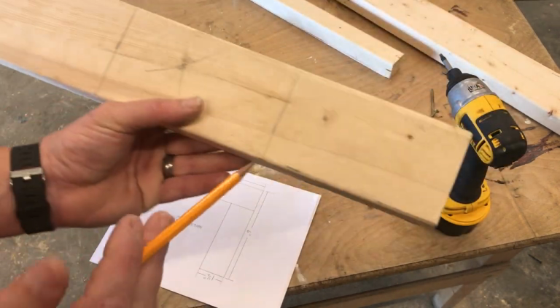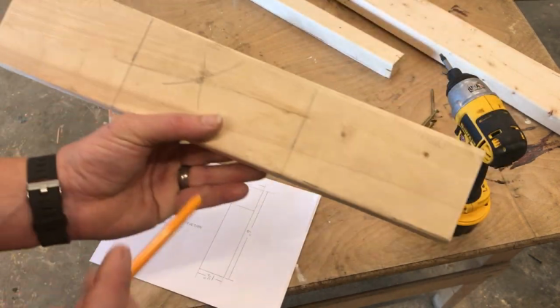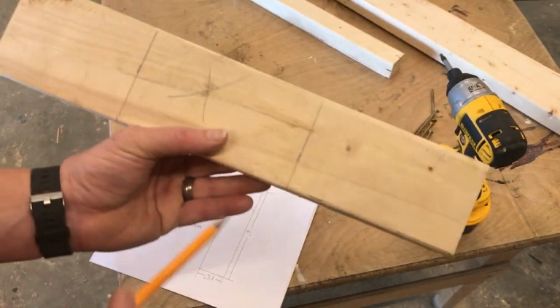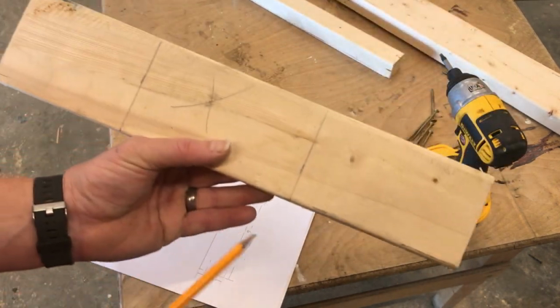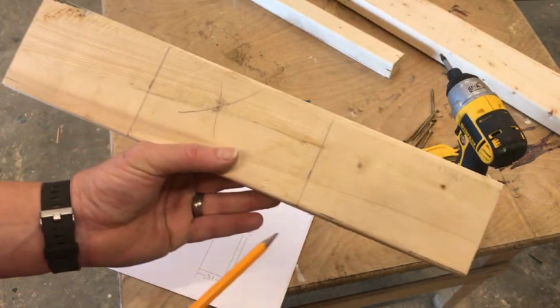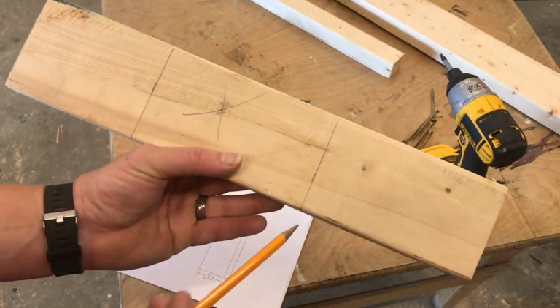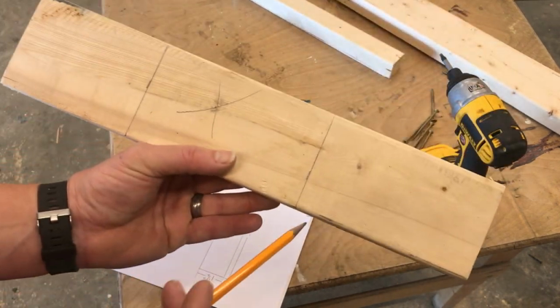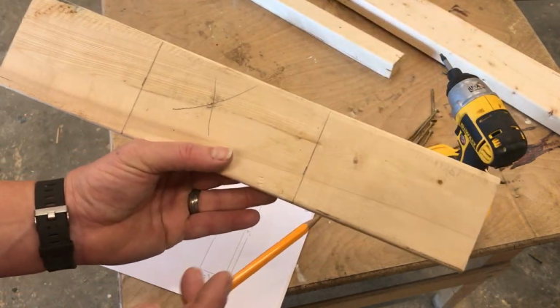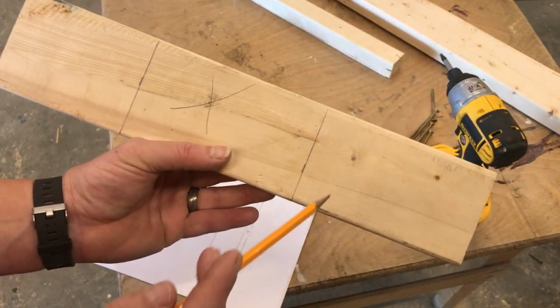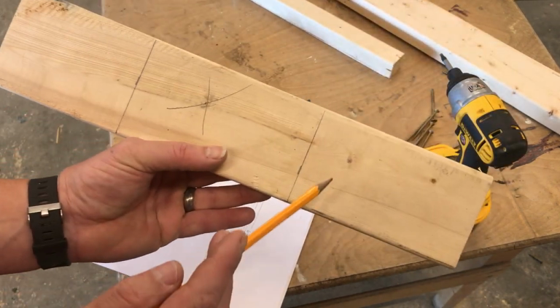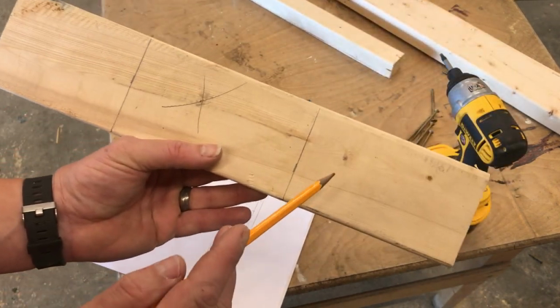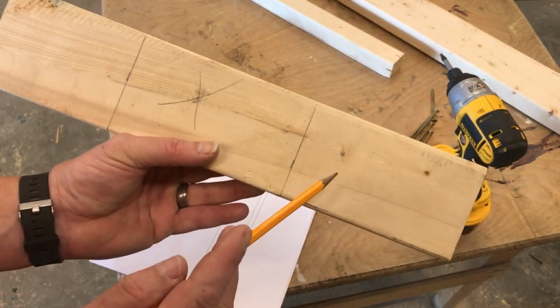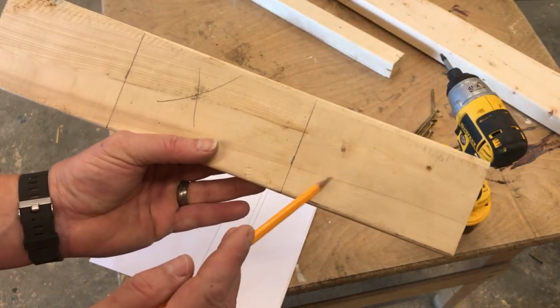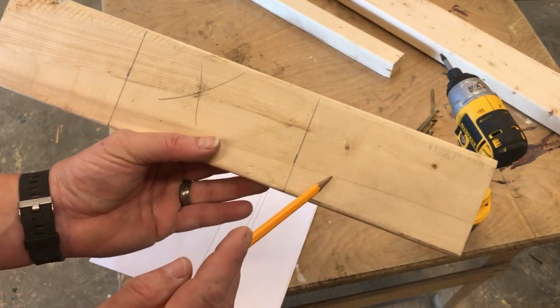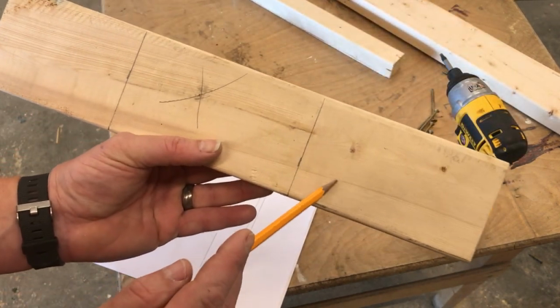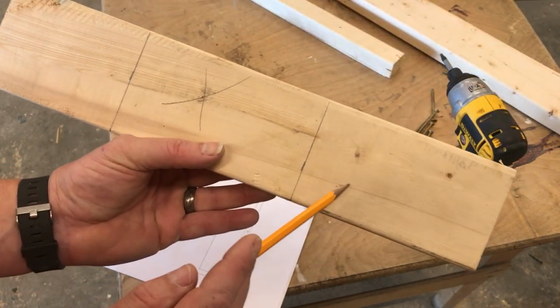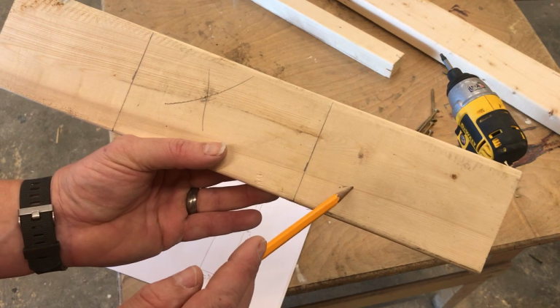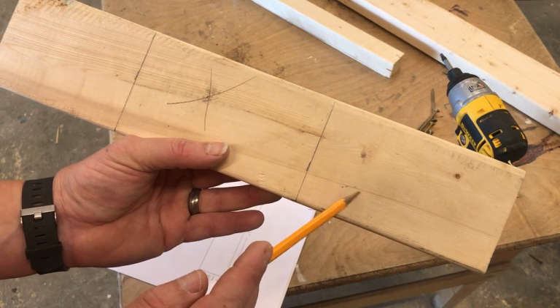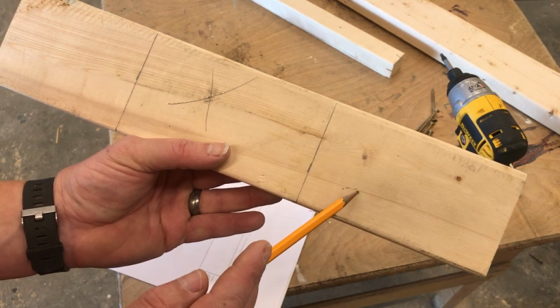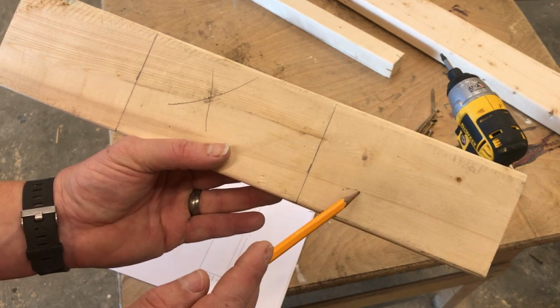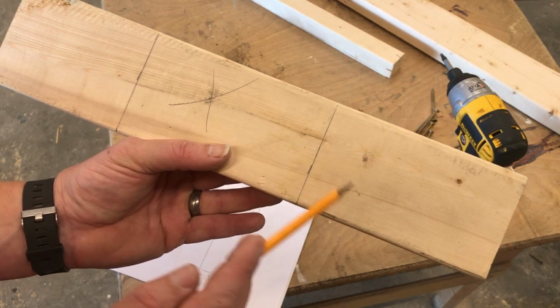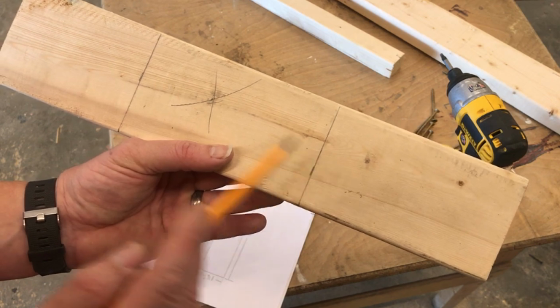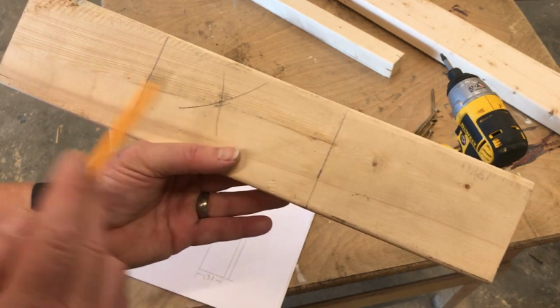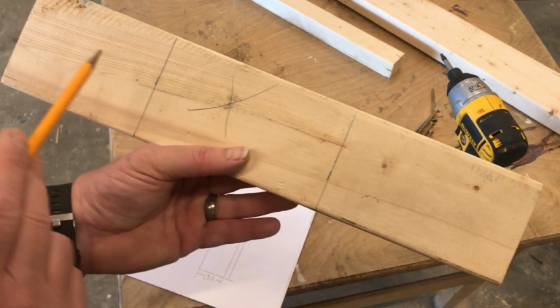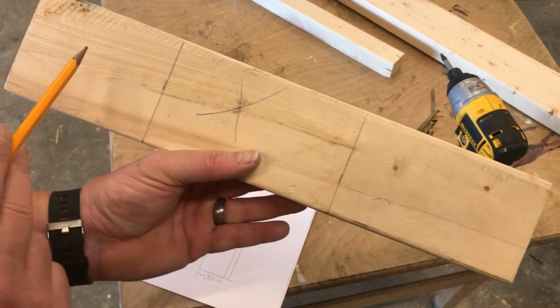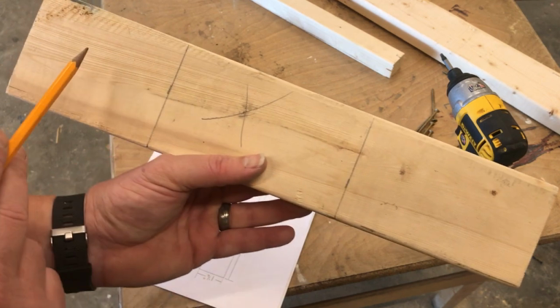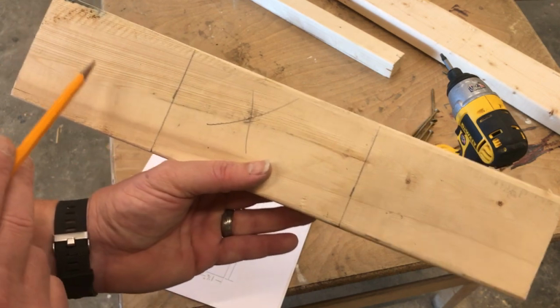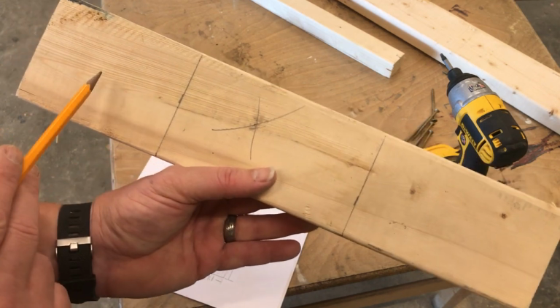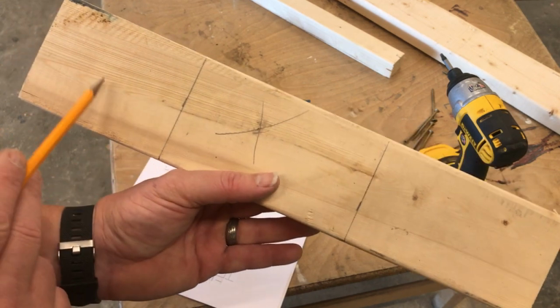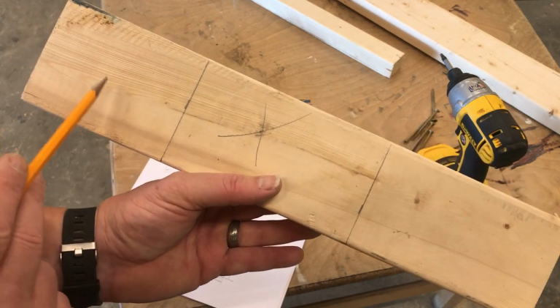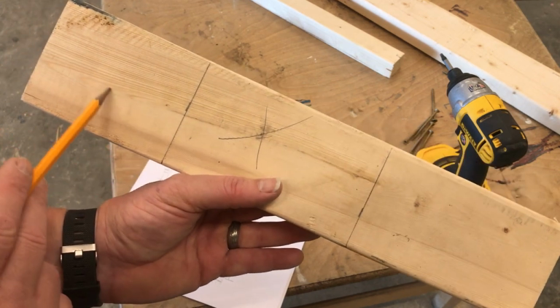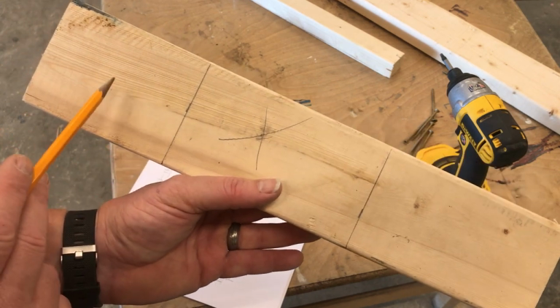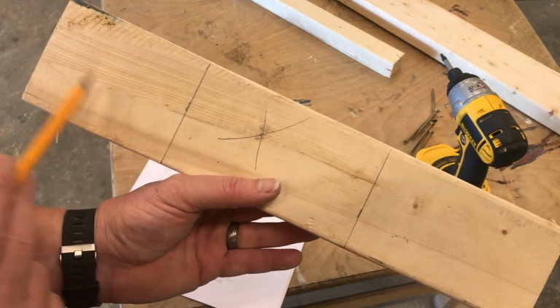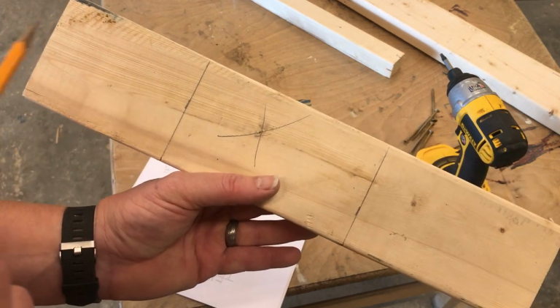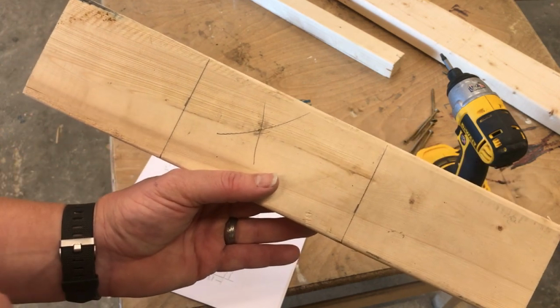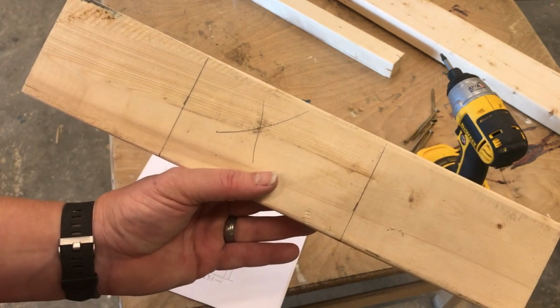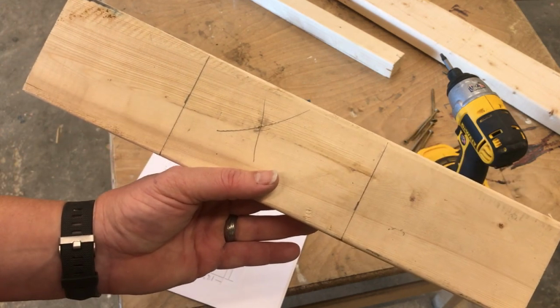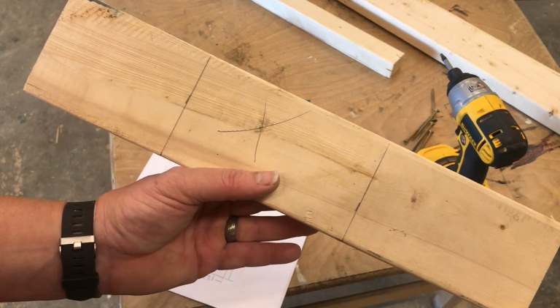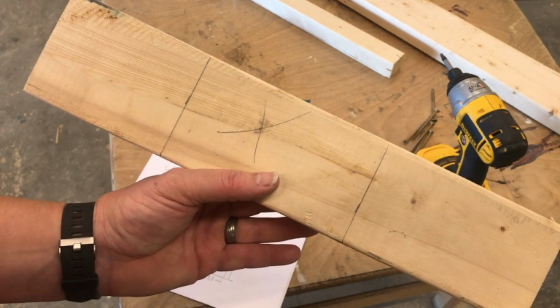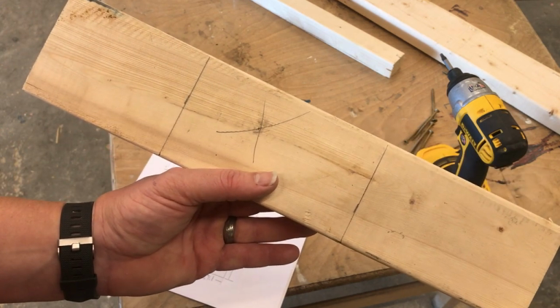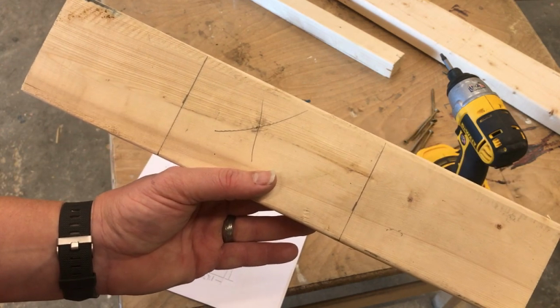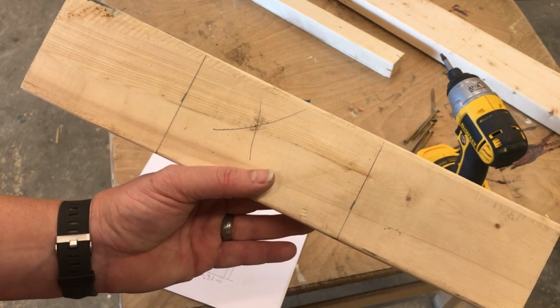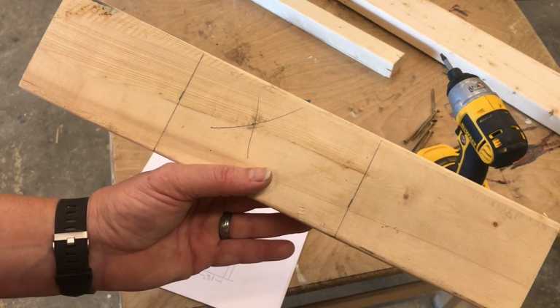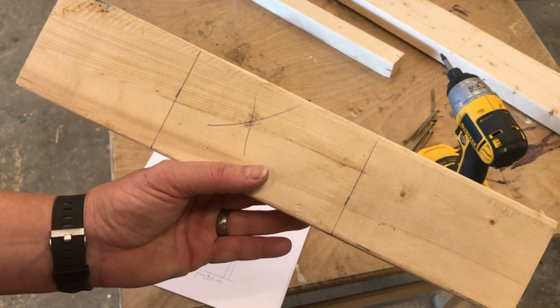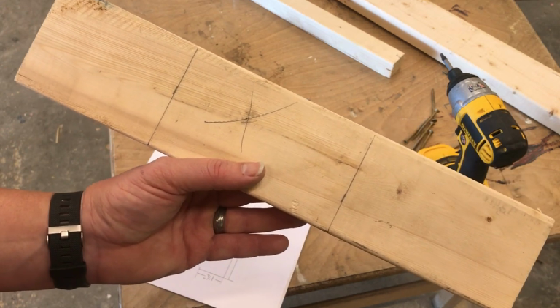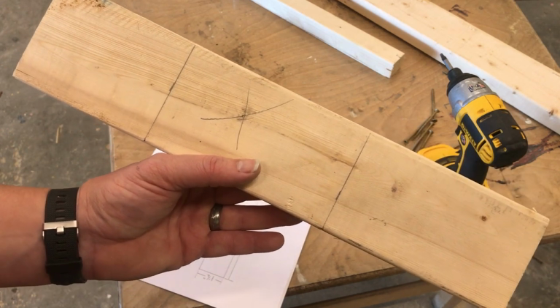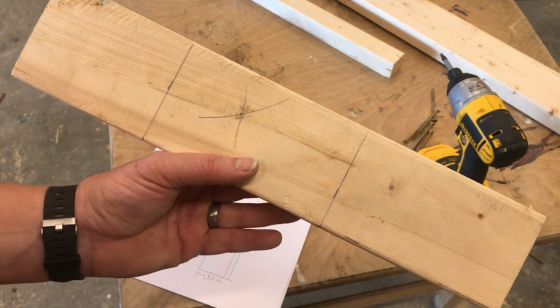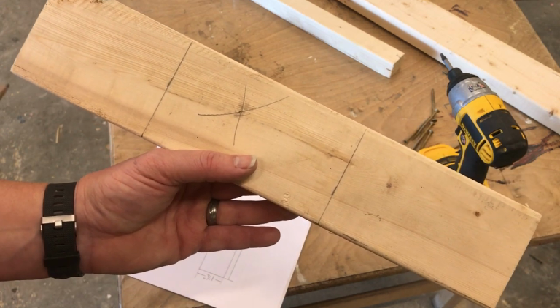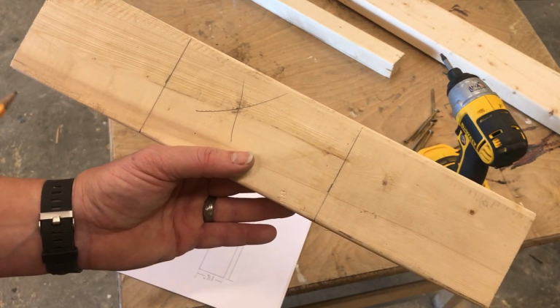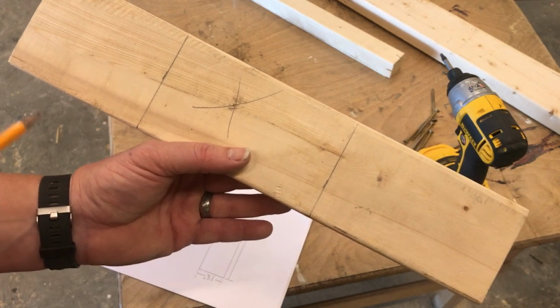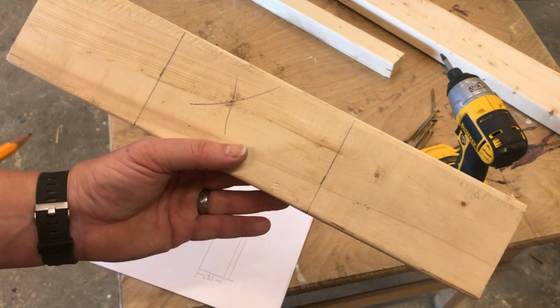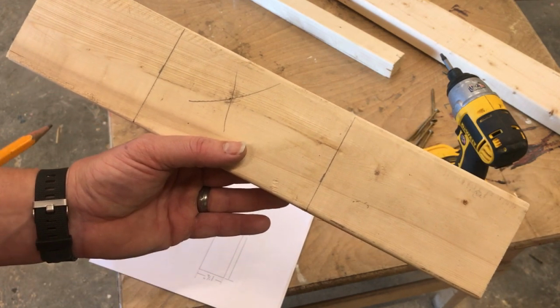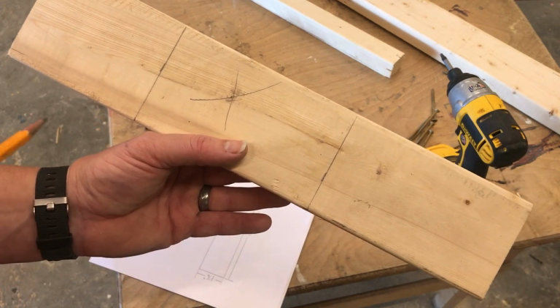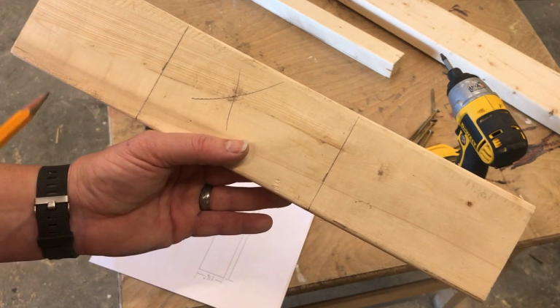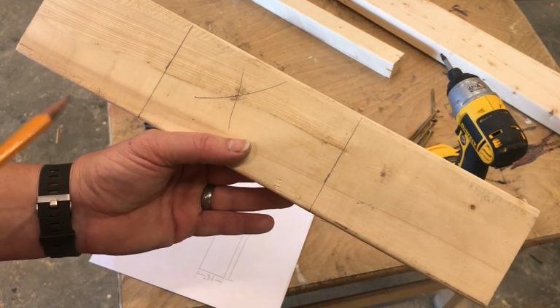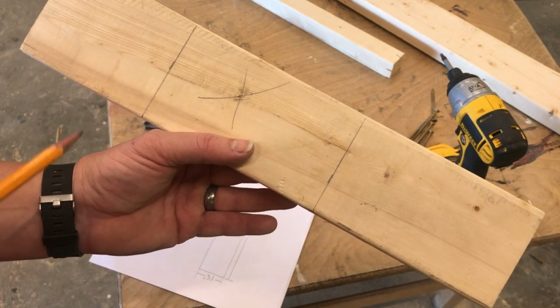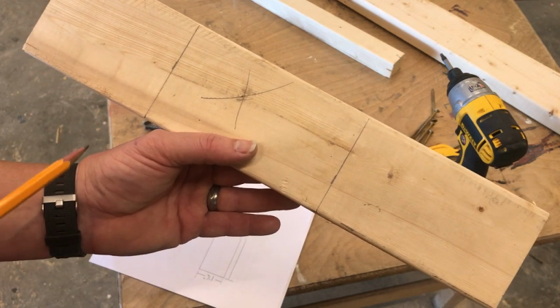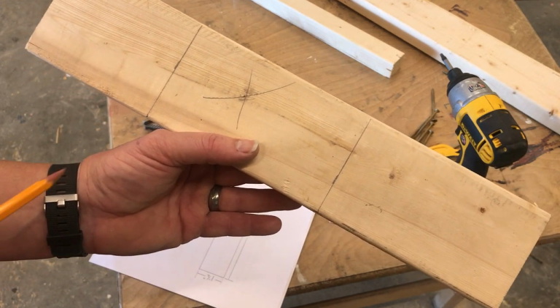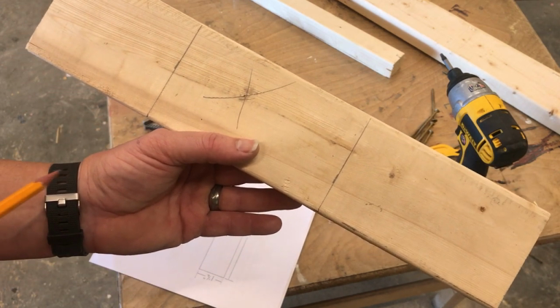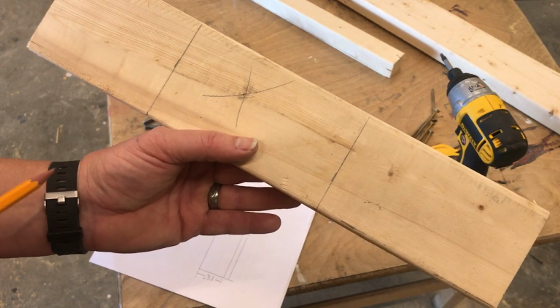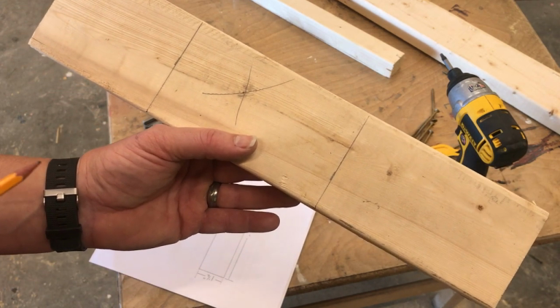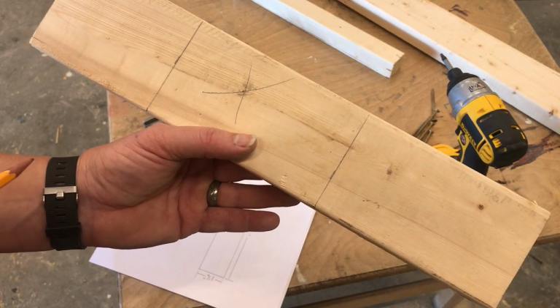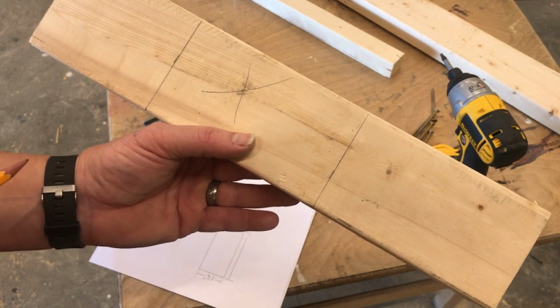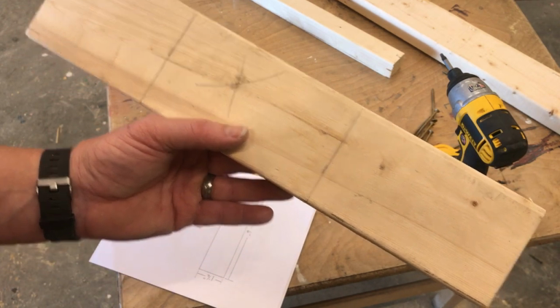I place an X on the board to tell me what's my waste. So now I have two pieces — here's my top leg, here's my leg on the right. Now we're going to go to the miter saw and make these cuts.